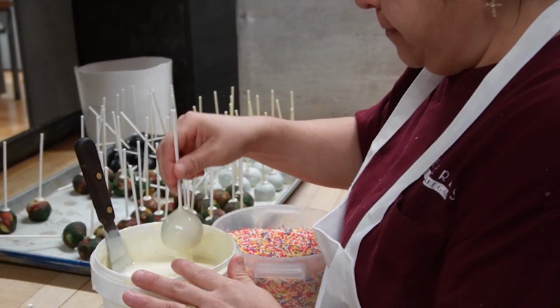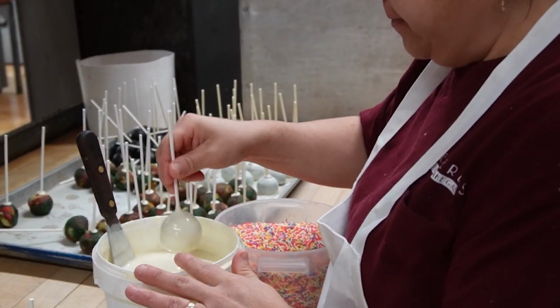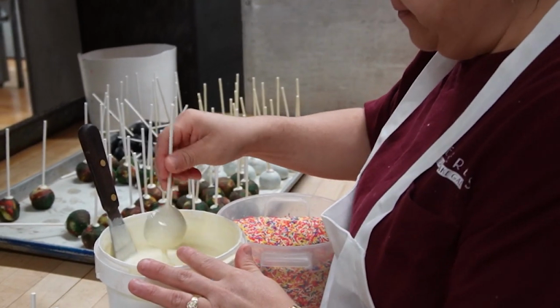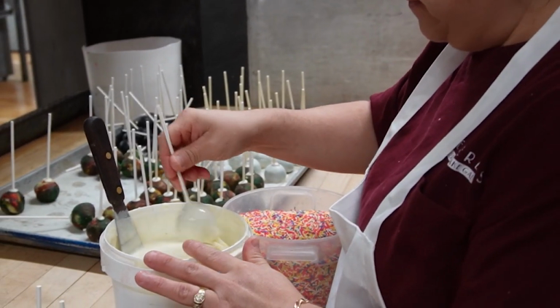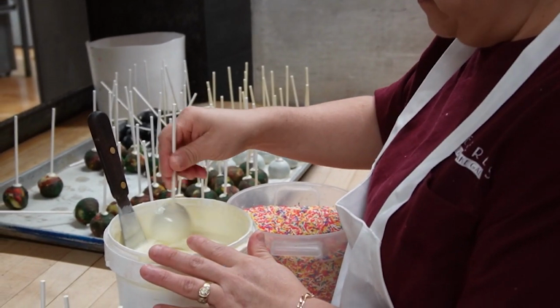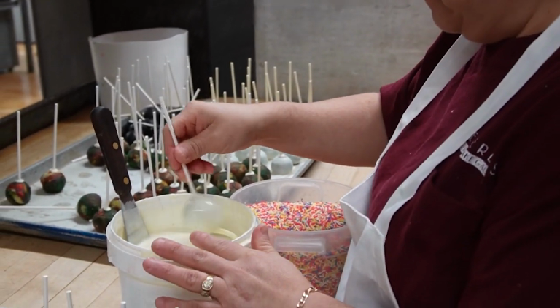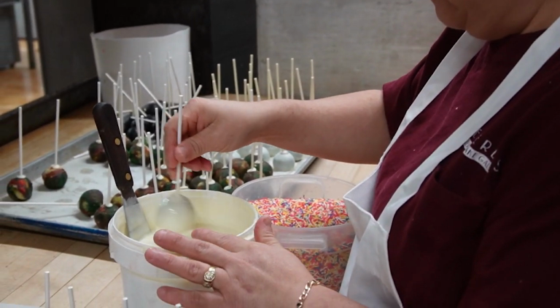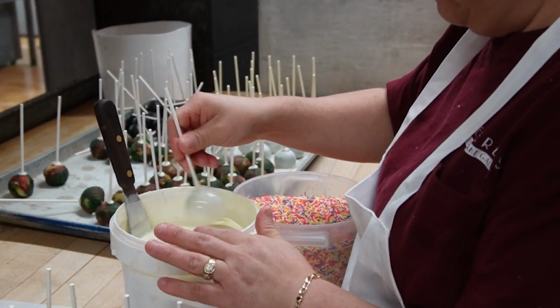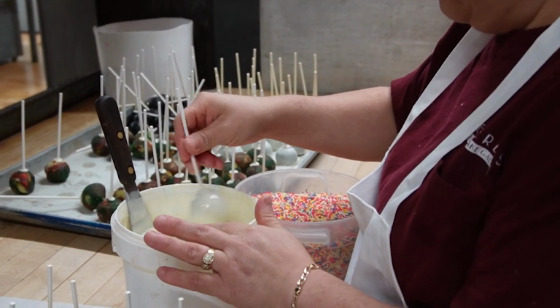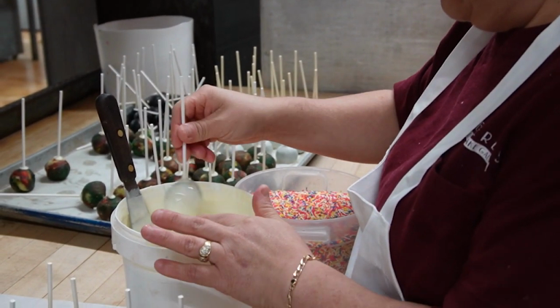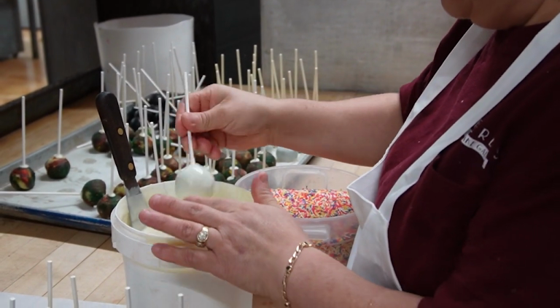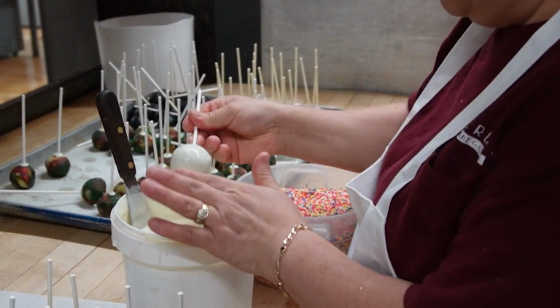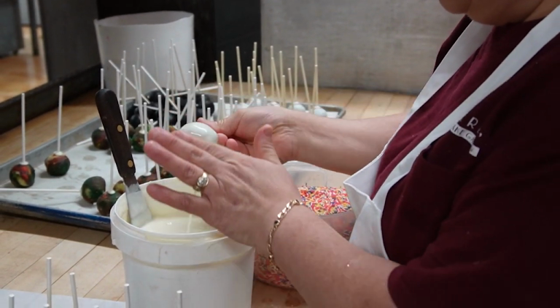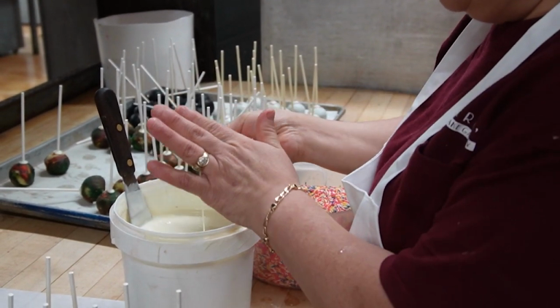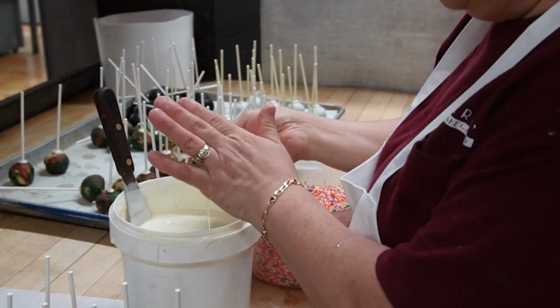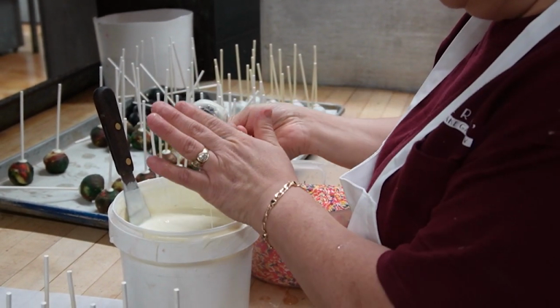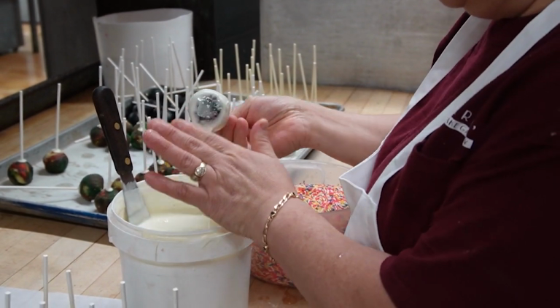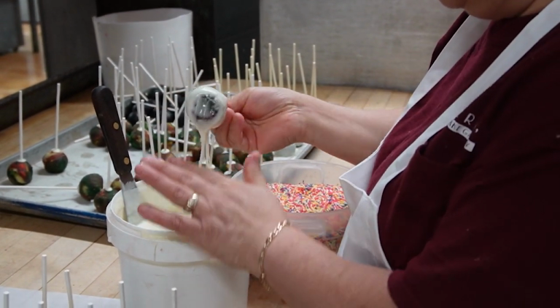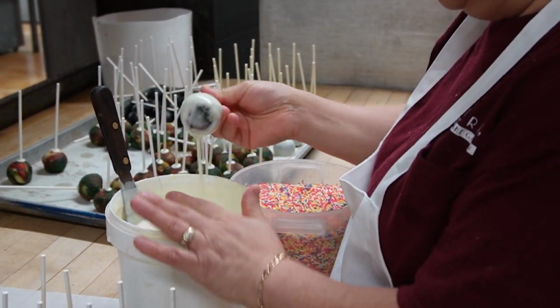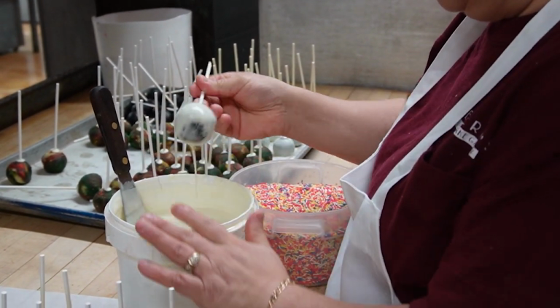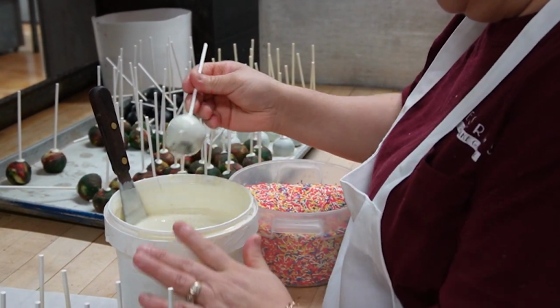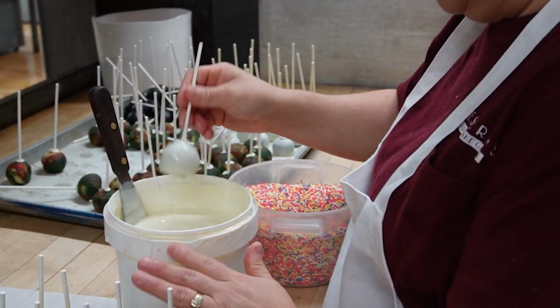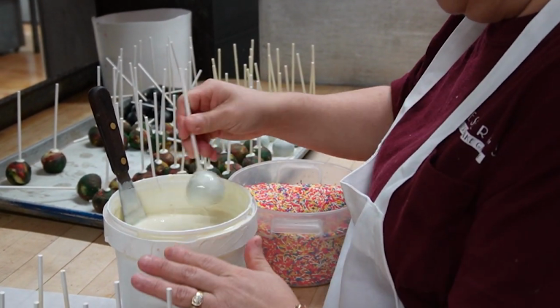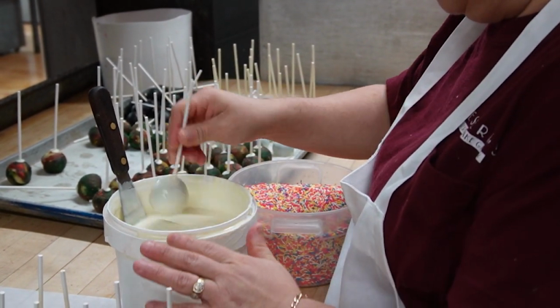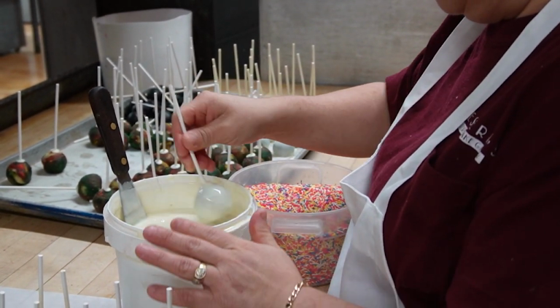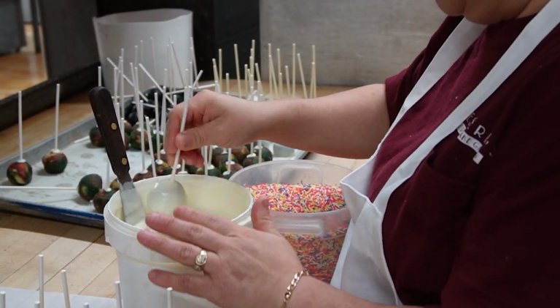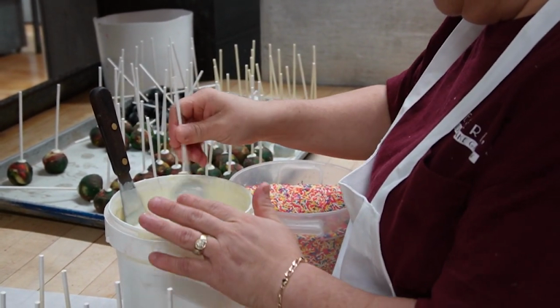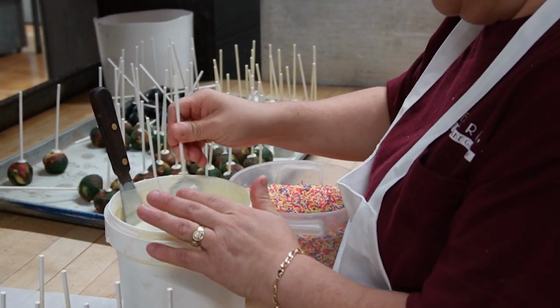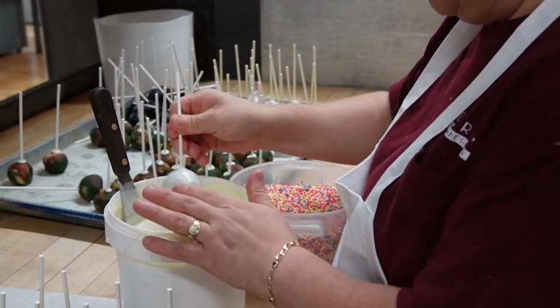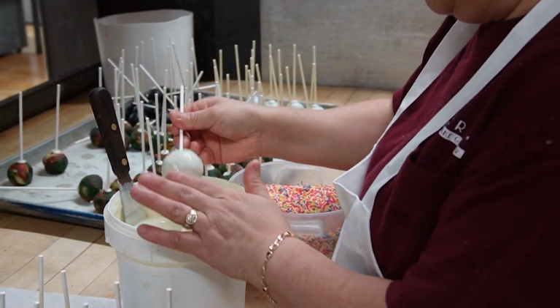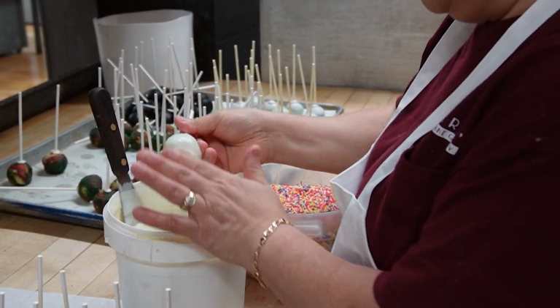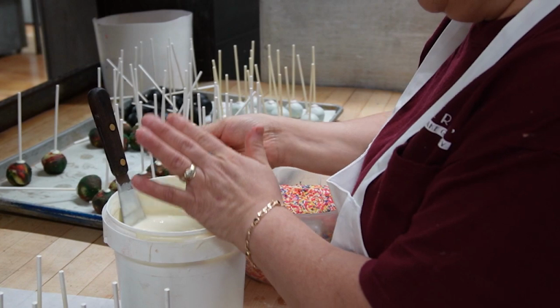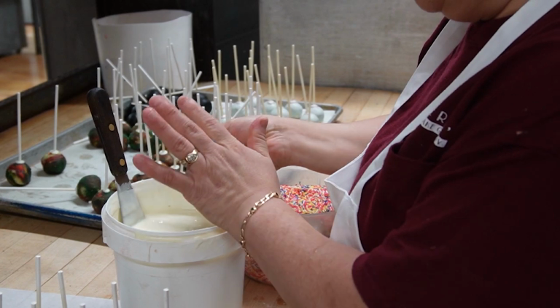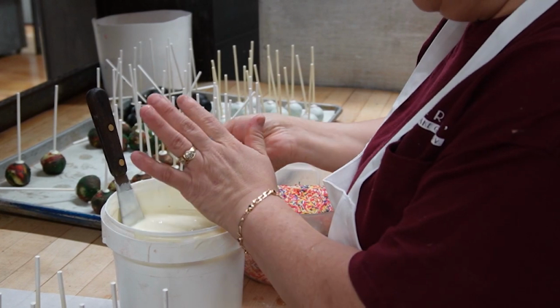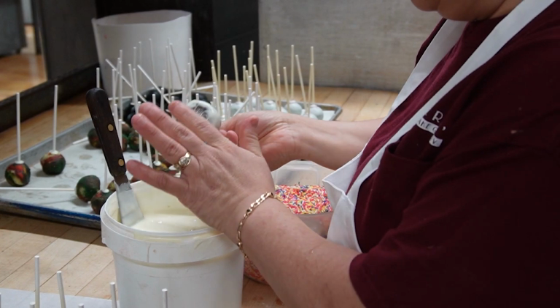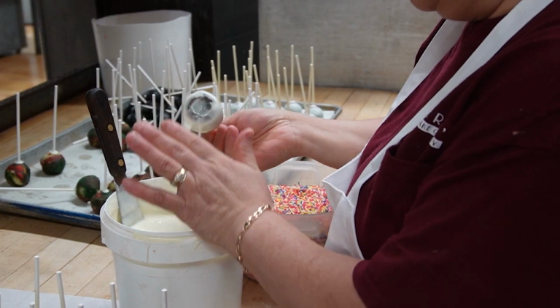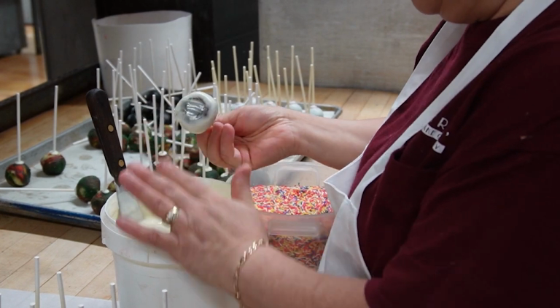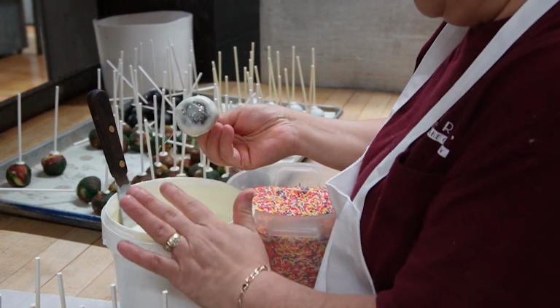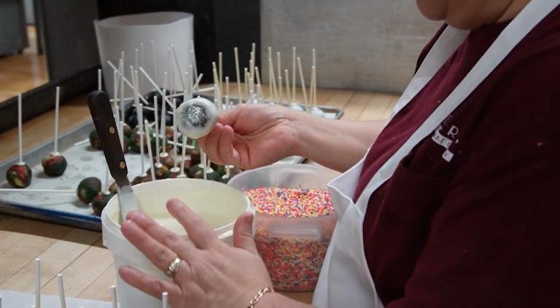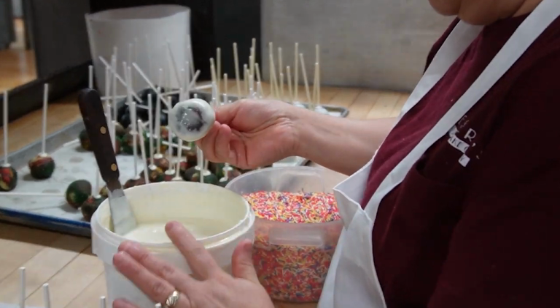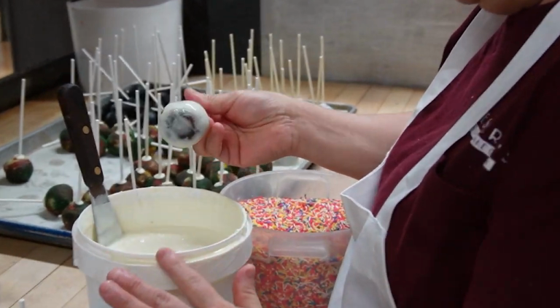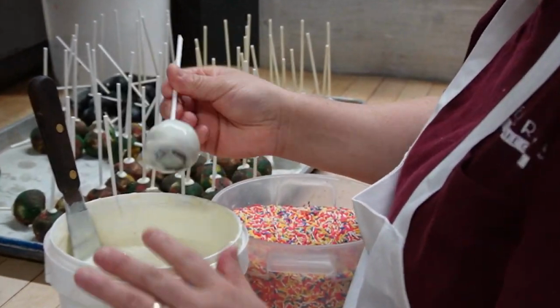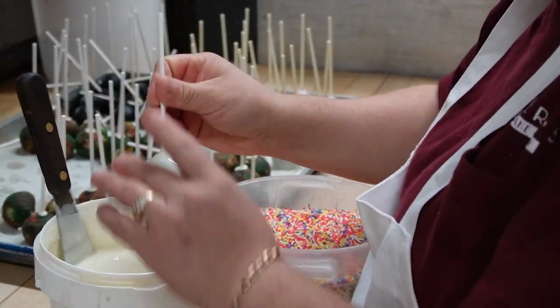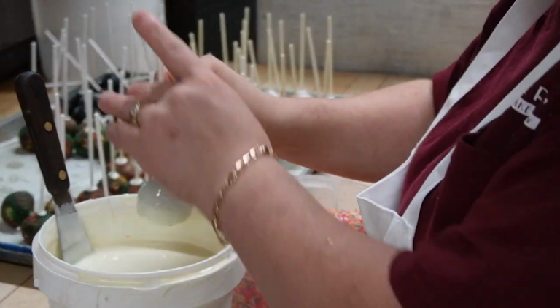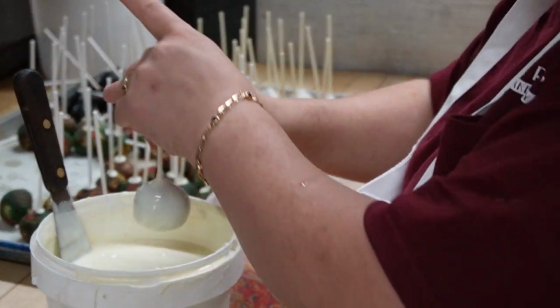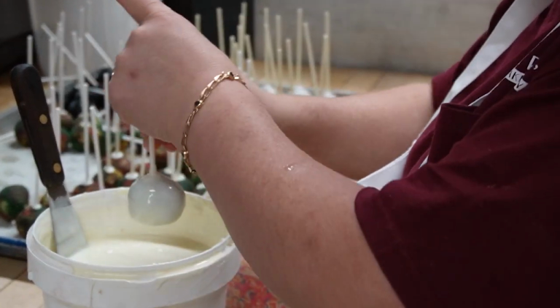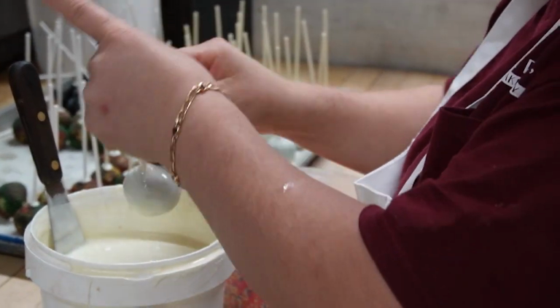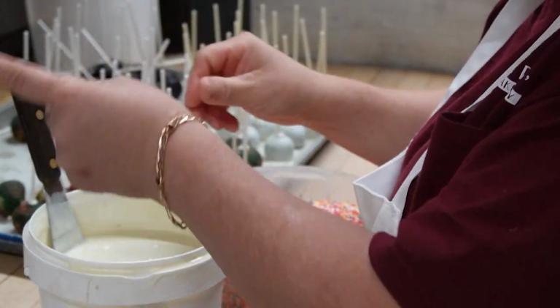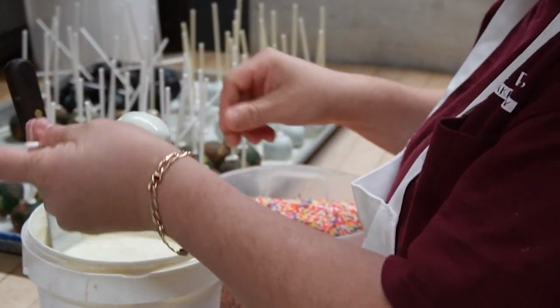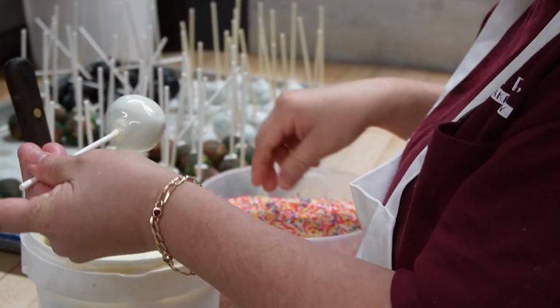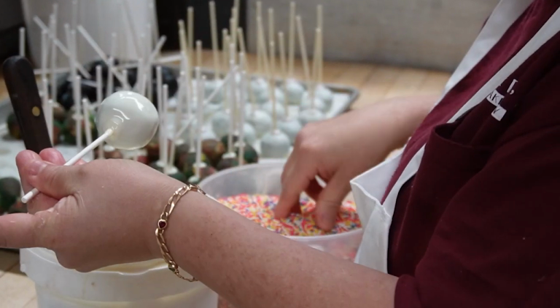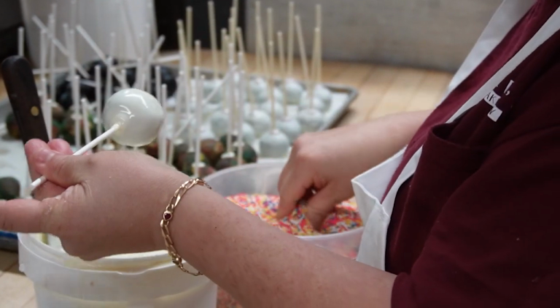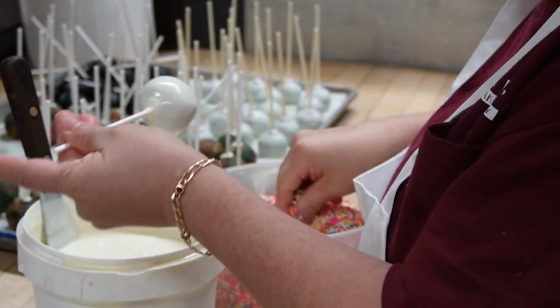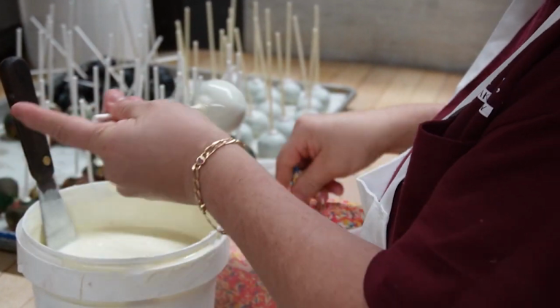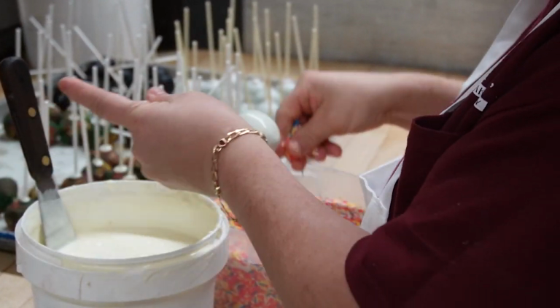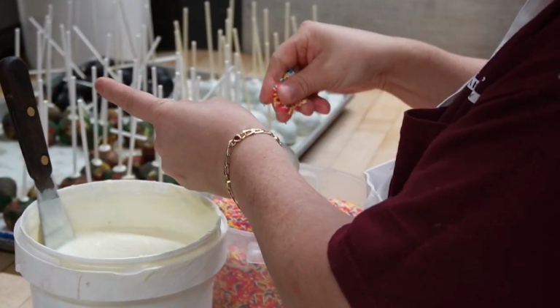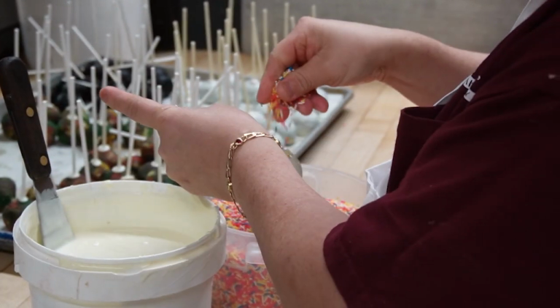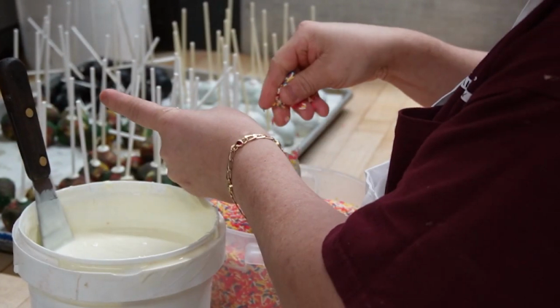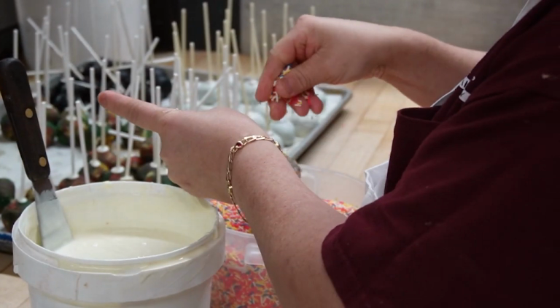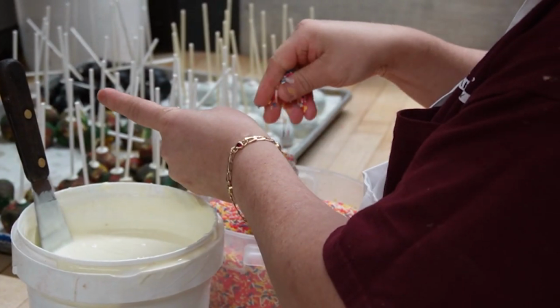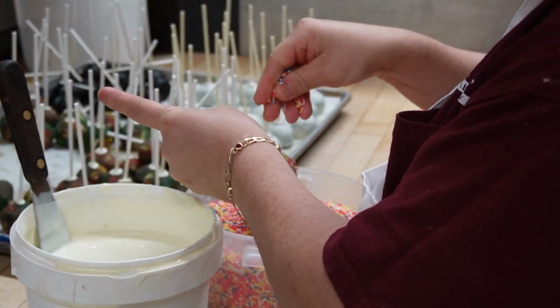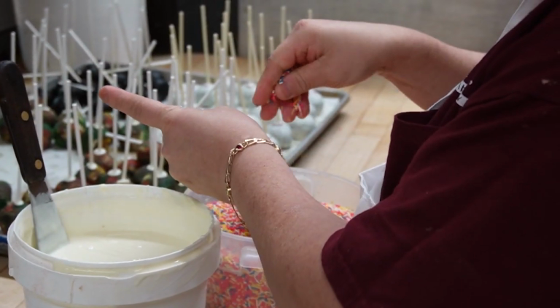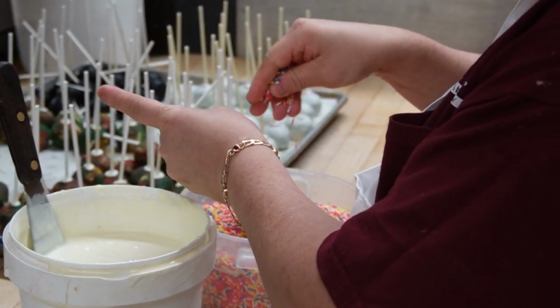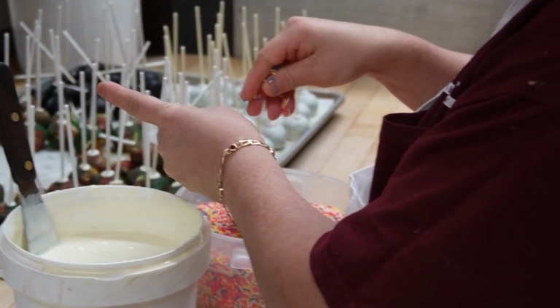This is Rosie. She's making some cake pops, which are very popular, especially with young people today. But it seems like older people are getting into it as well.